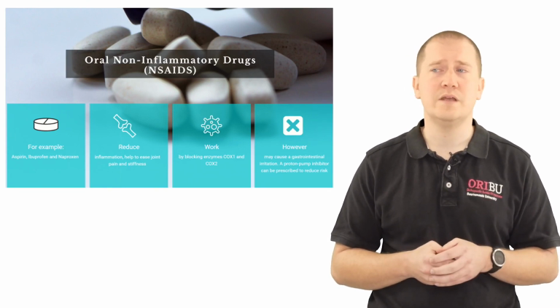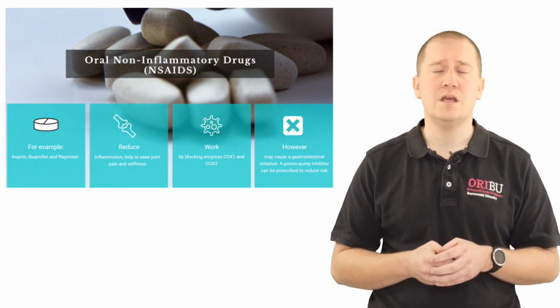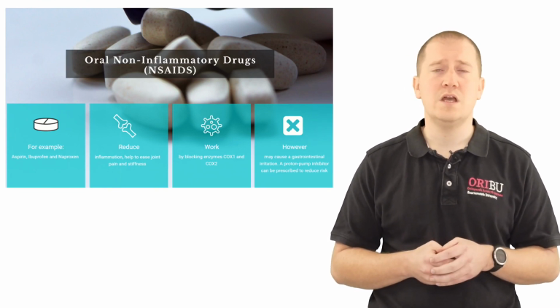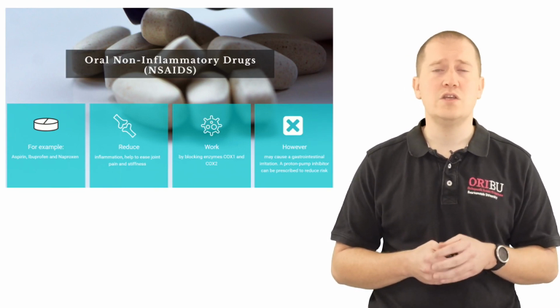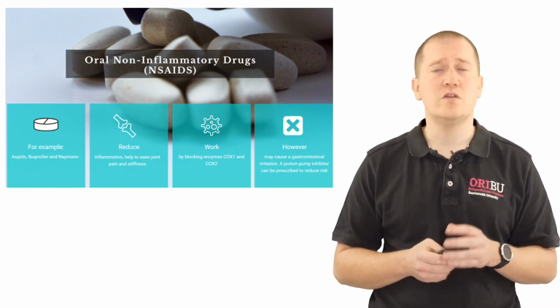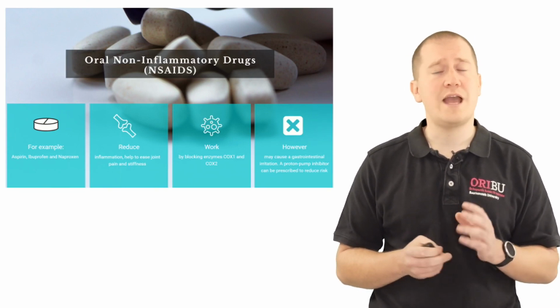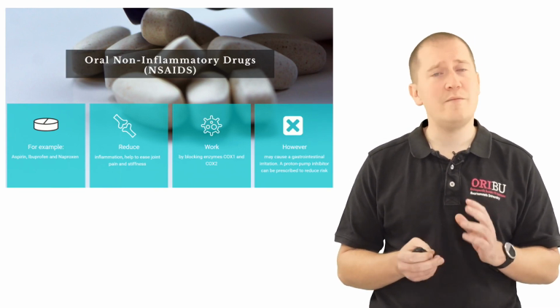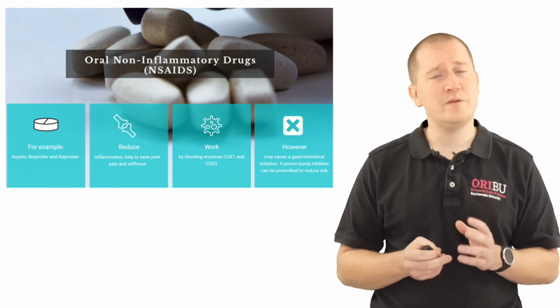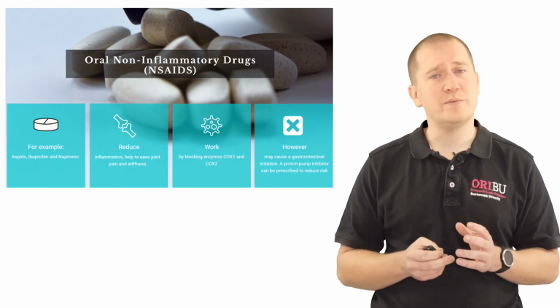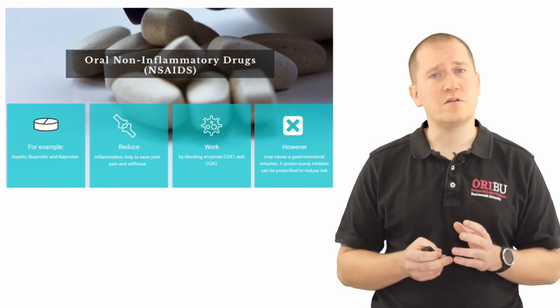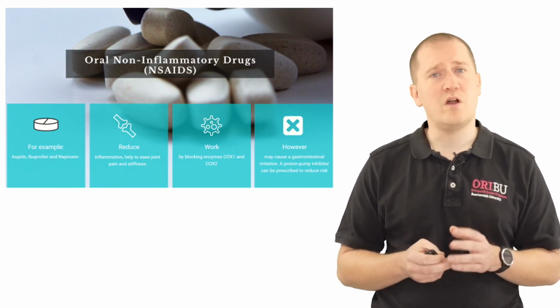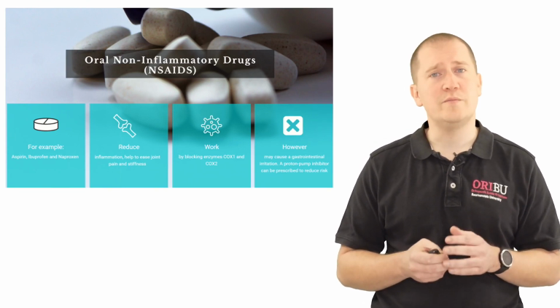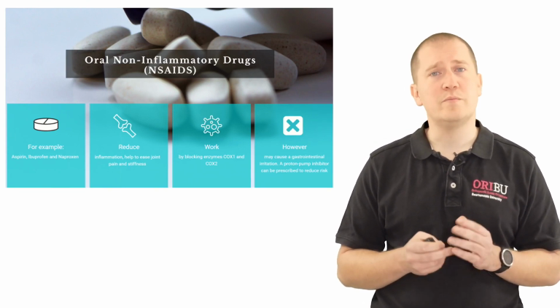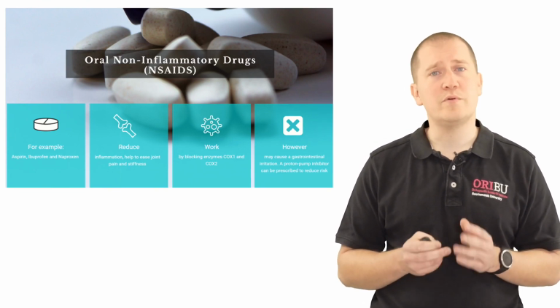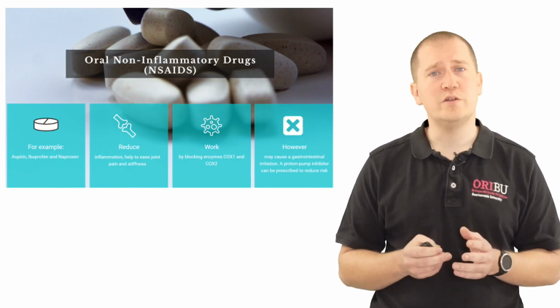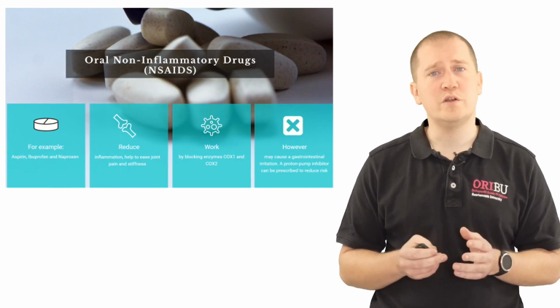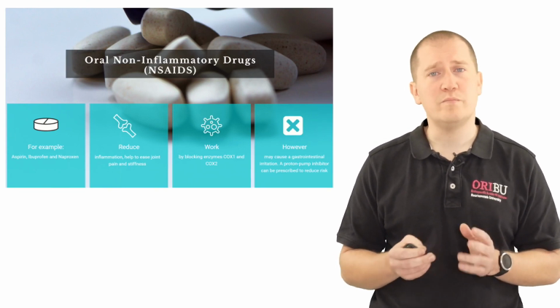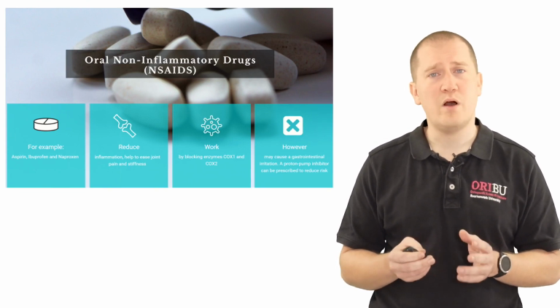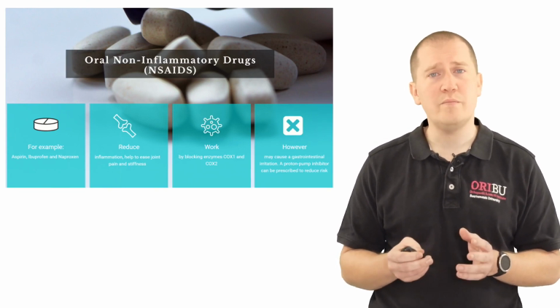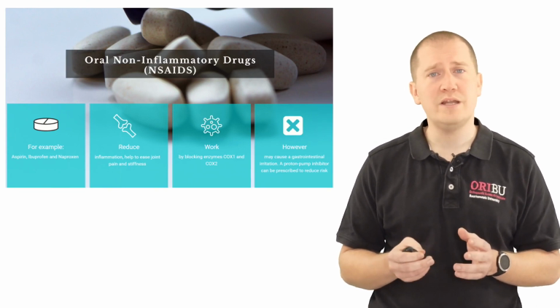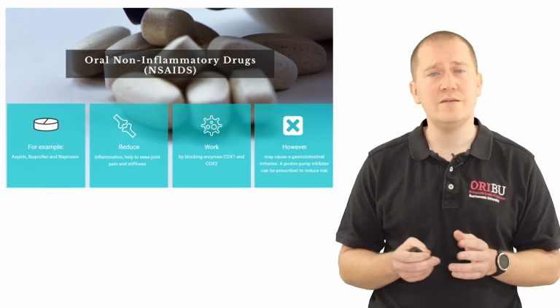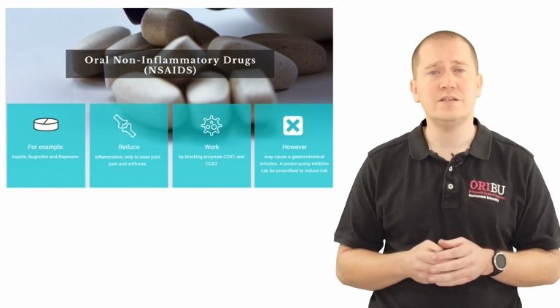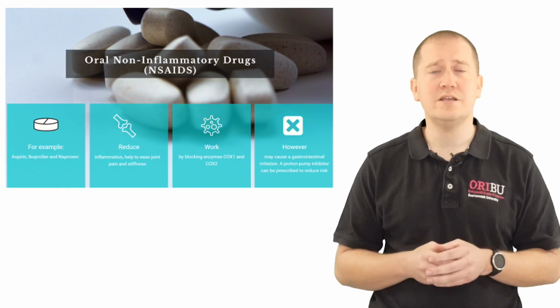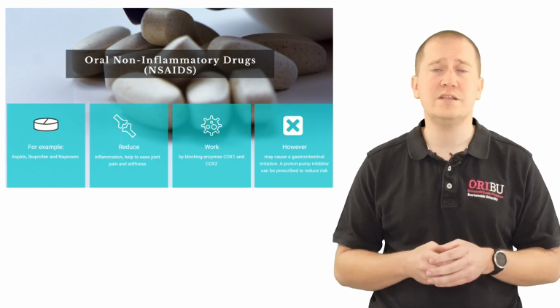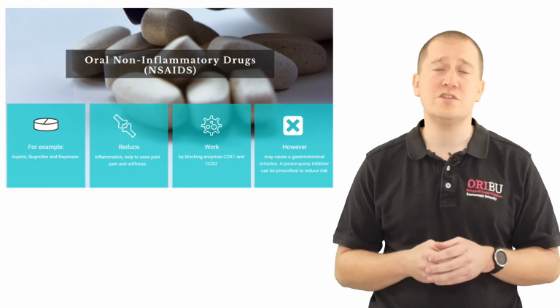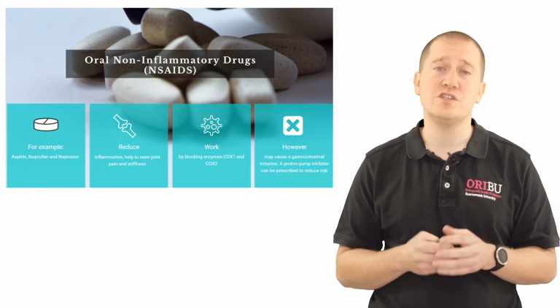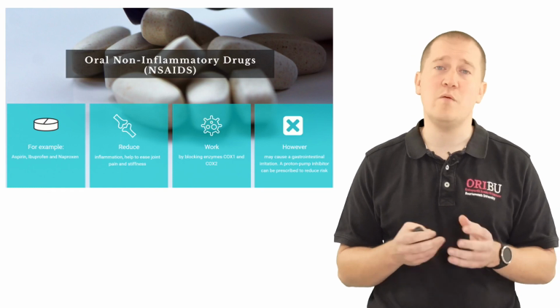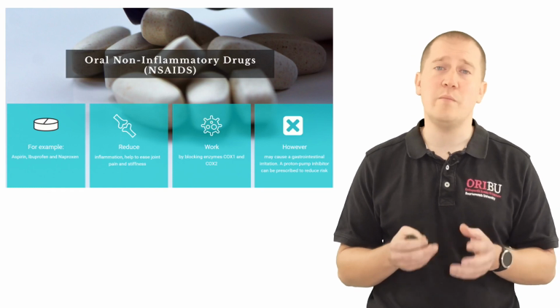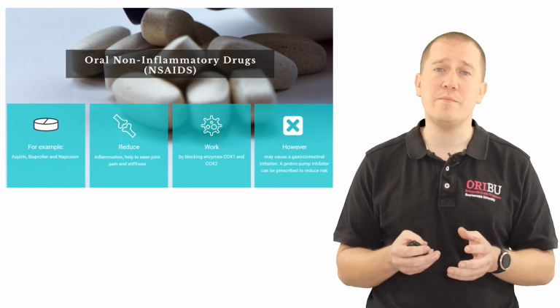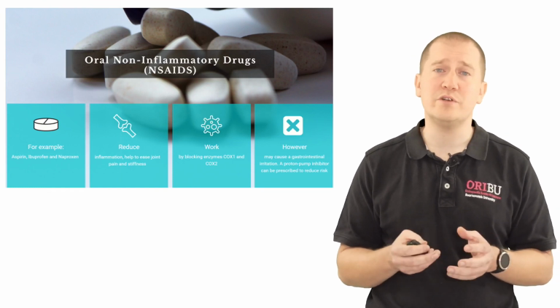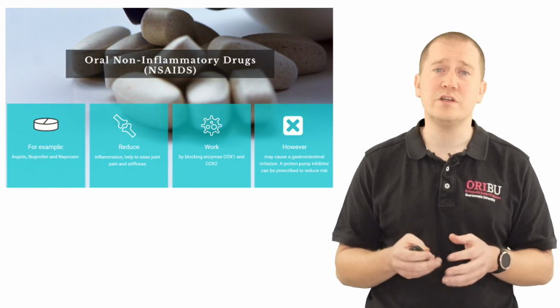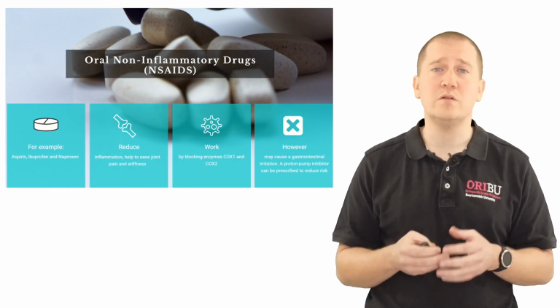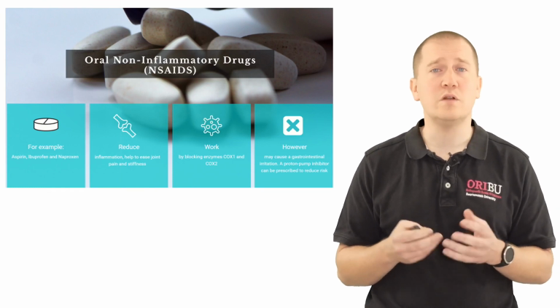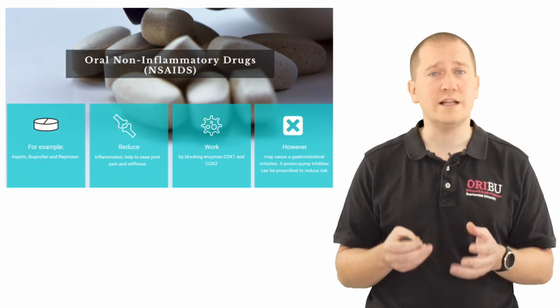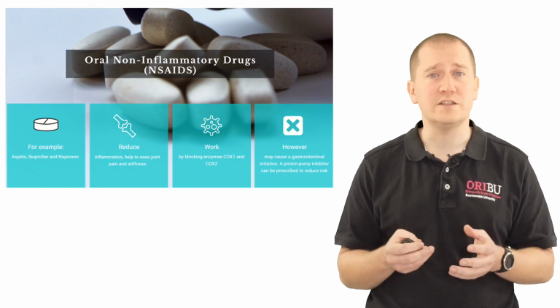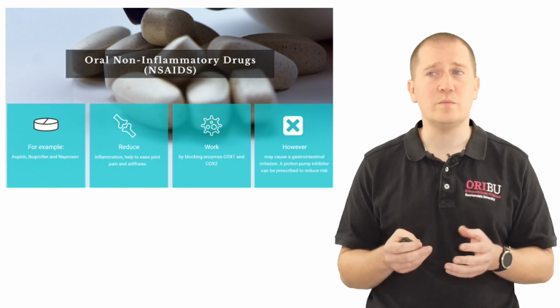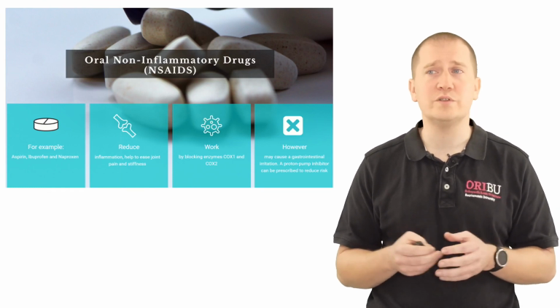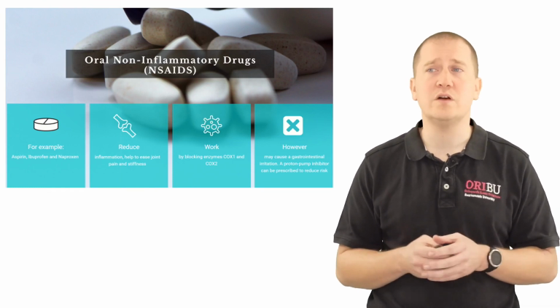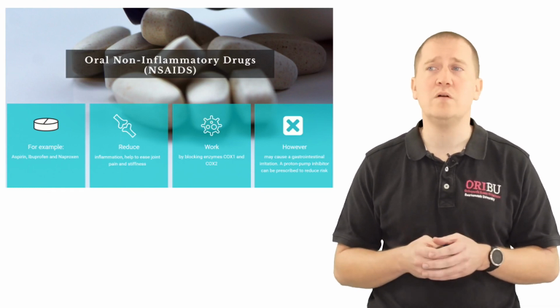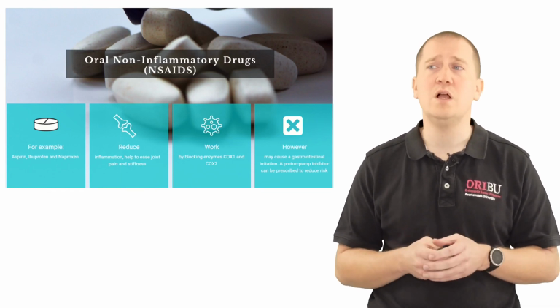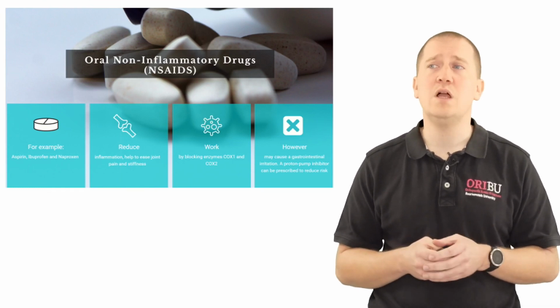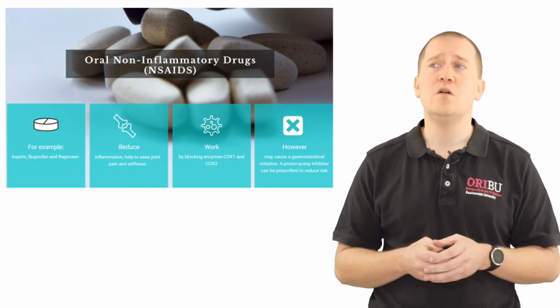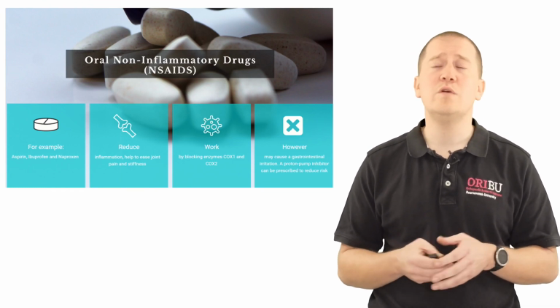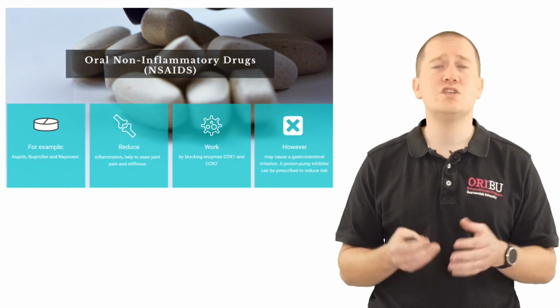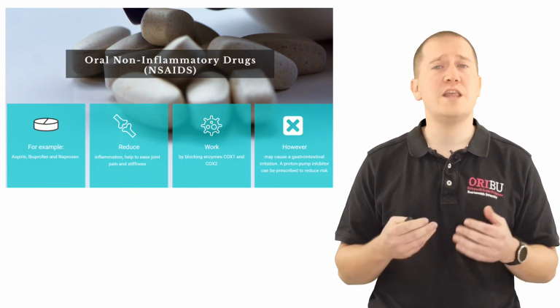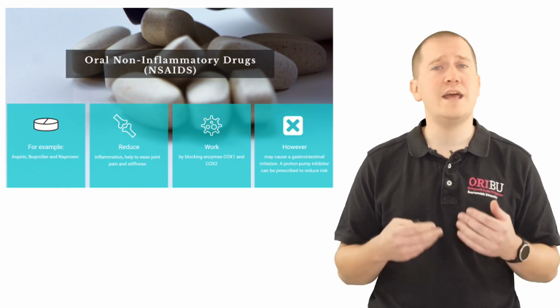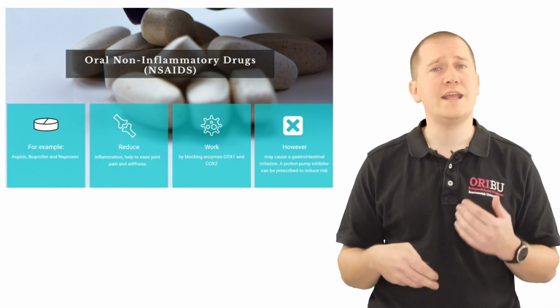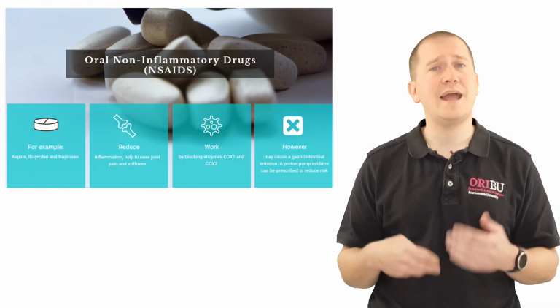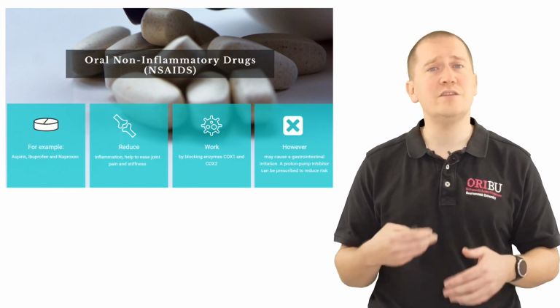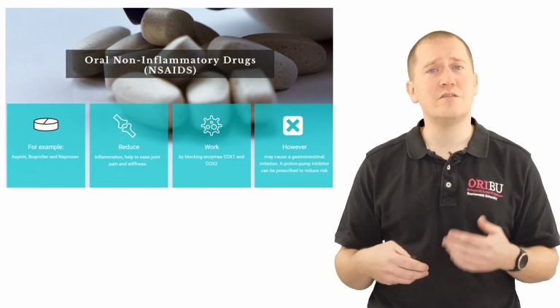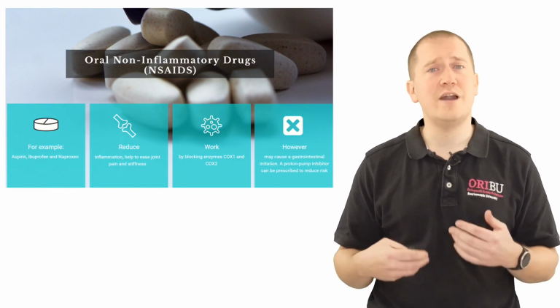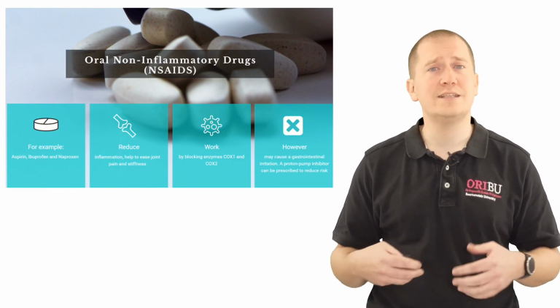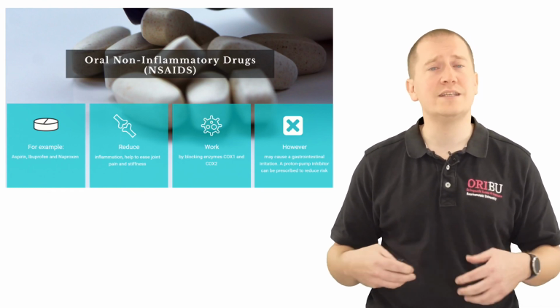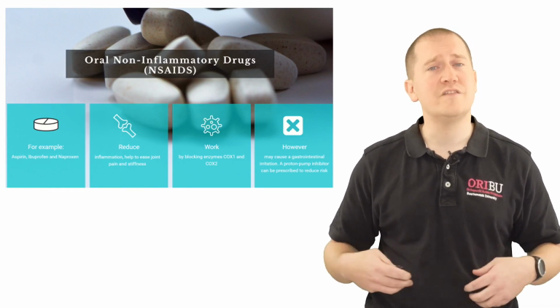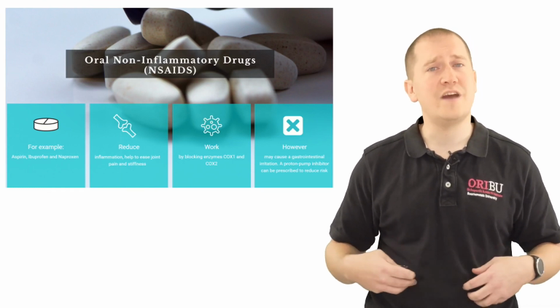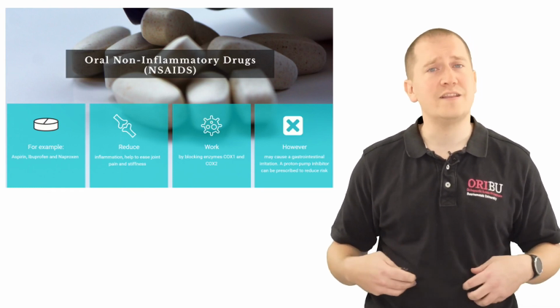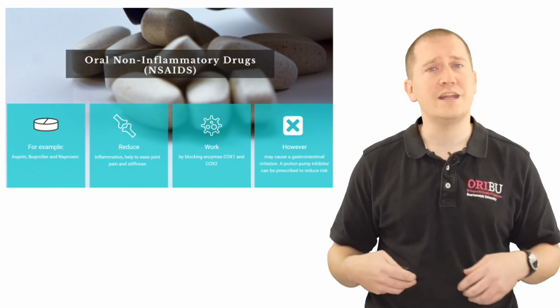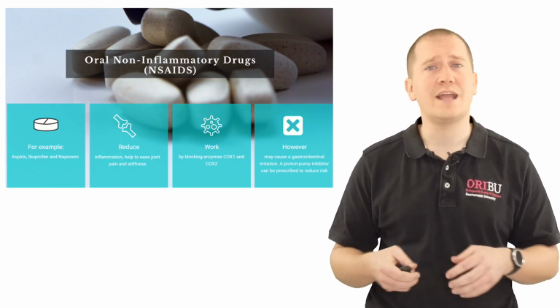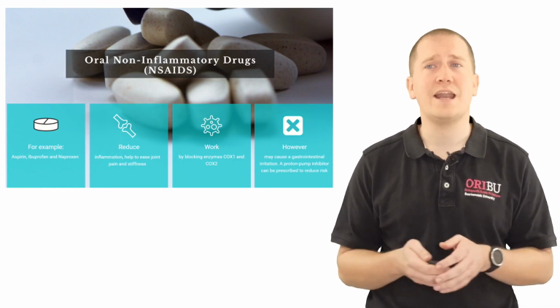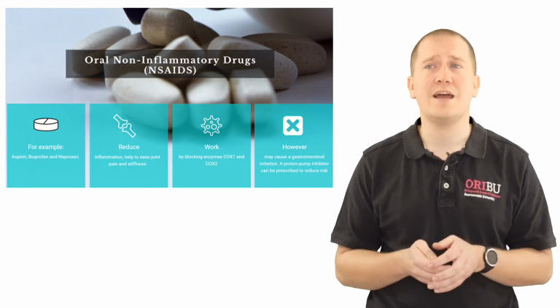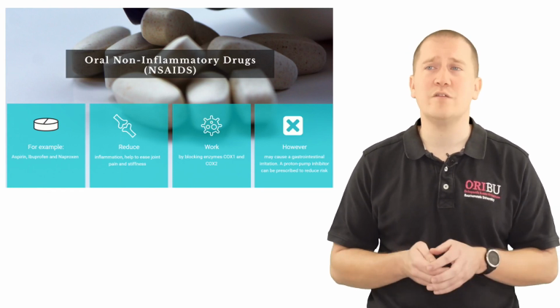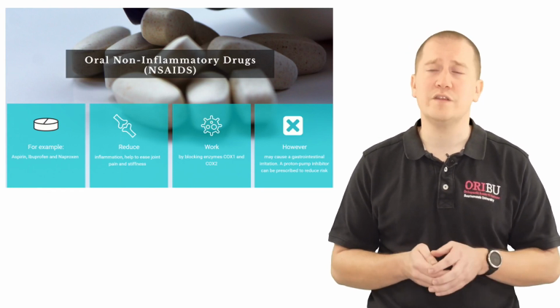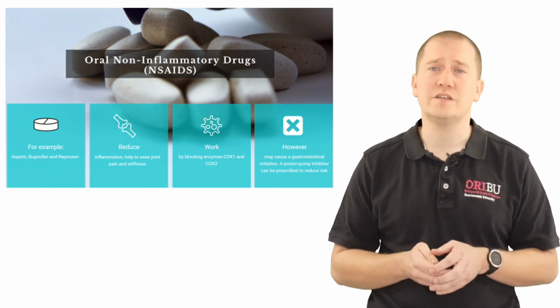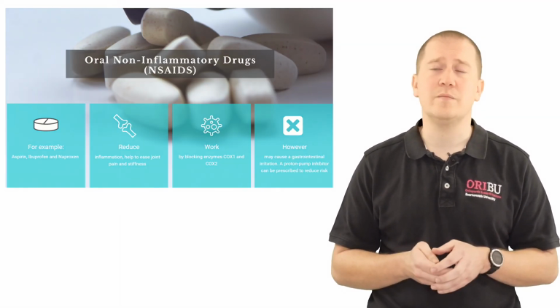You can be prescribed a proton pump inhibitor, such as omeprazole or lansoprazole, which counteracts the effect that non-steroidal anti-inflammatories can have on the stomach.